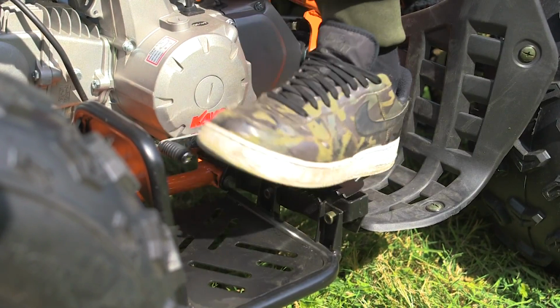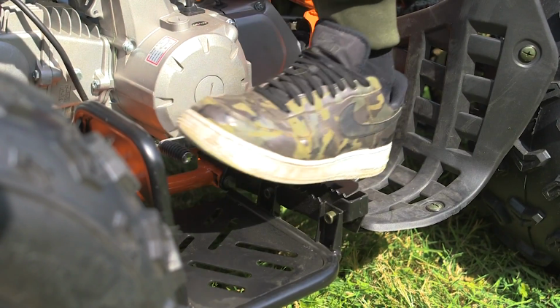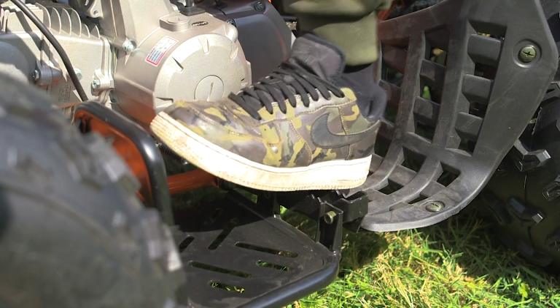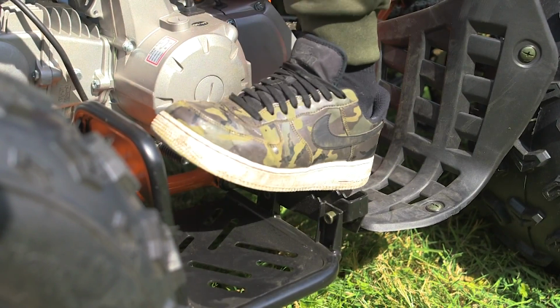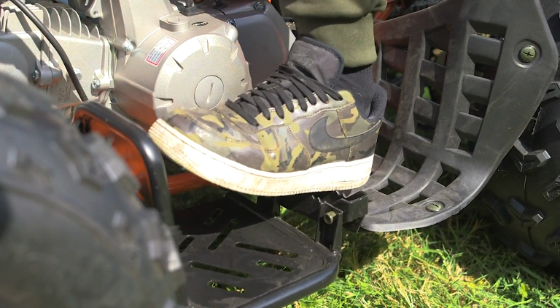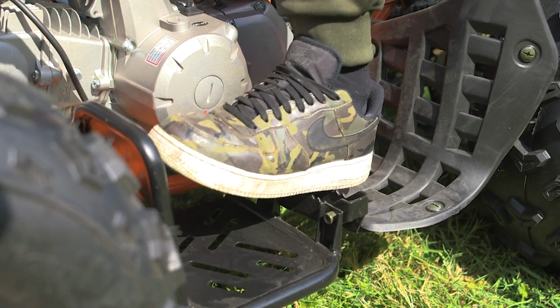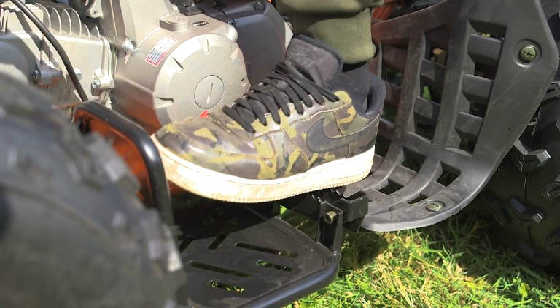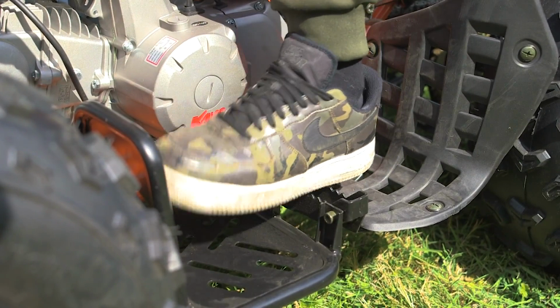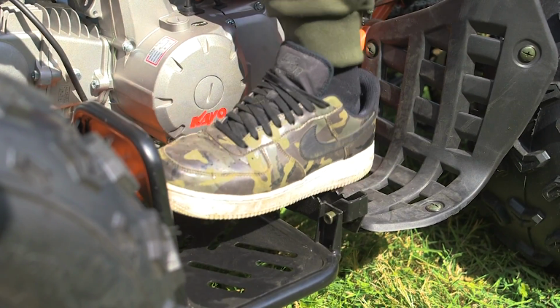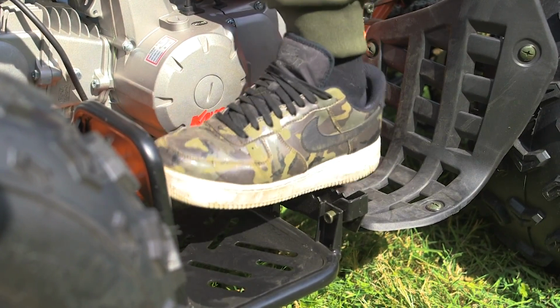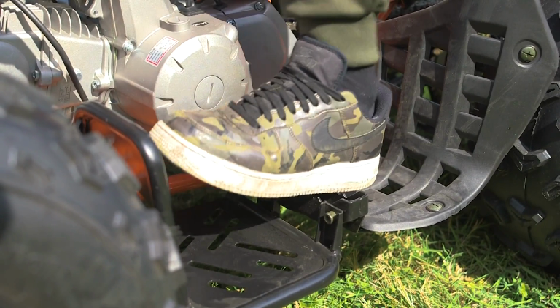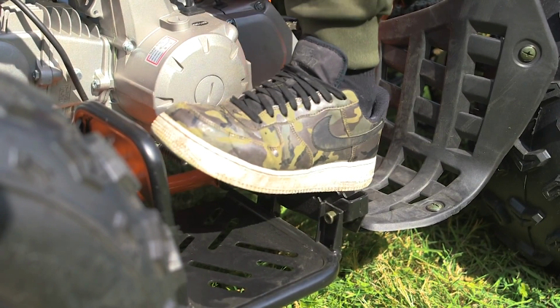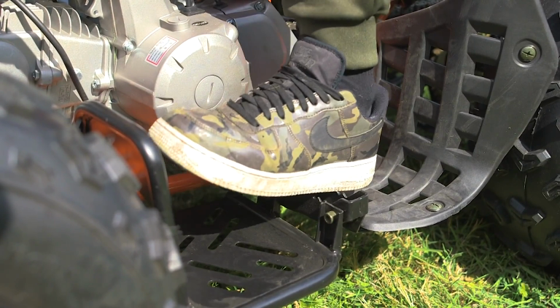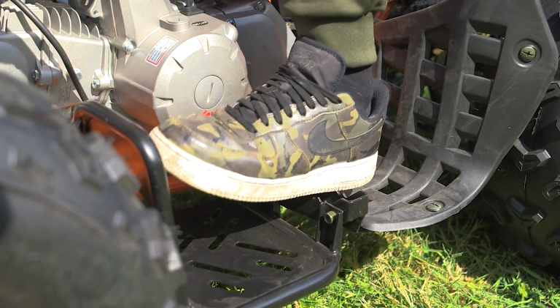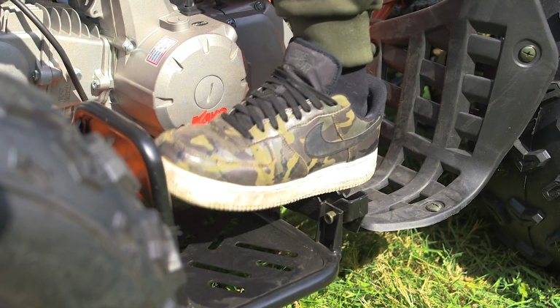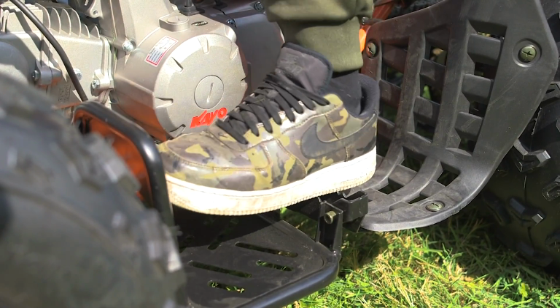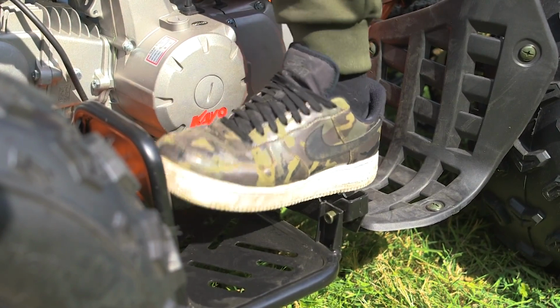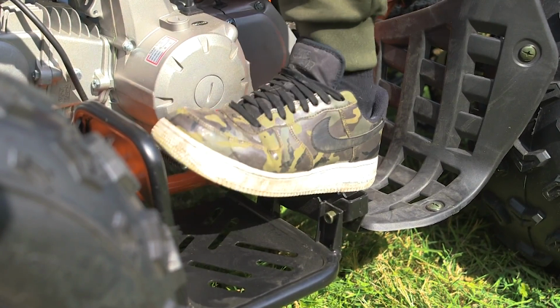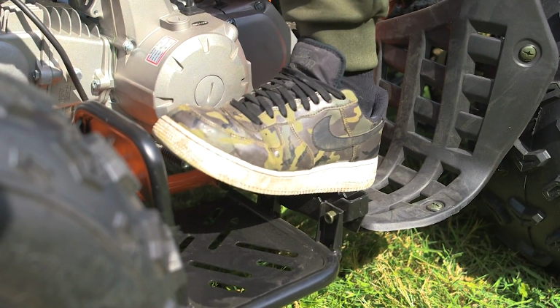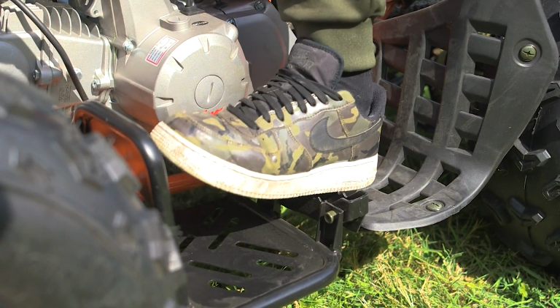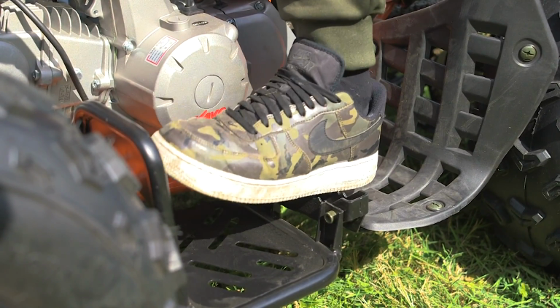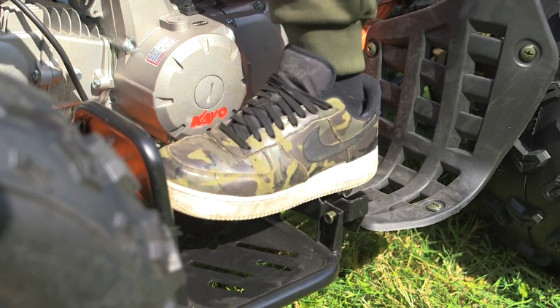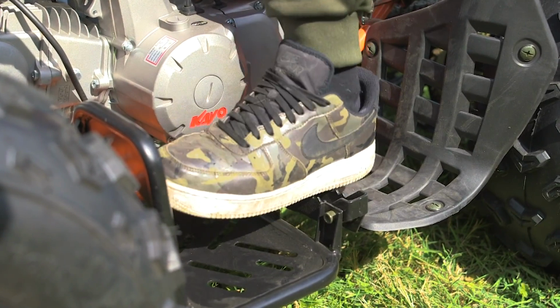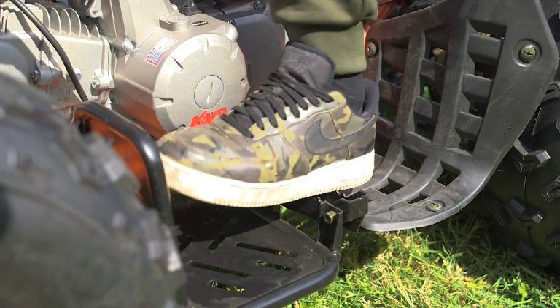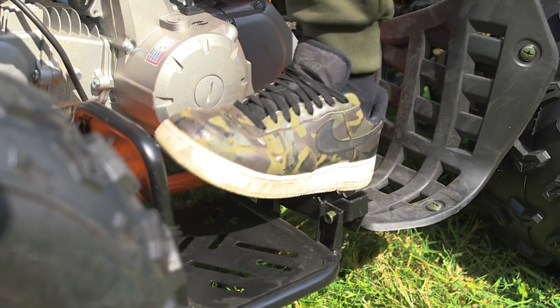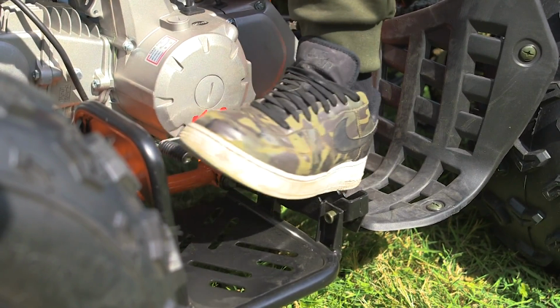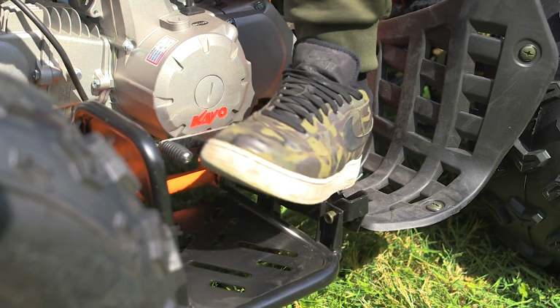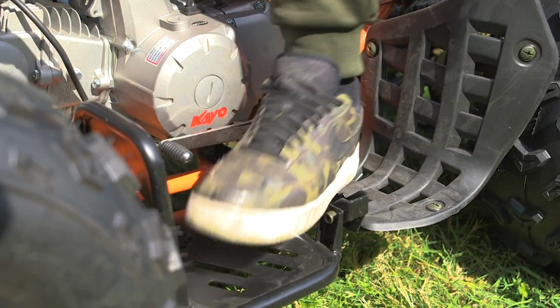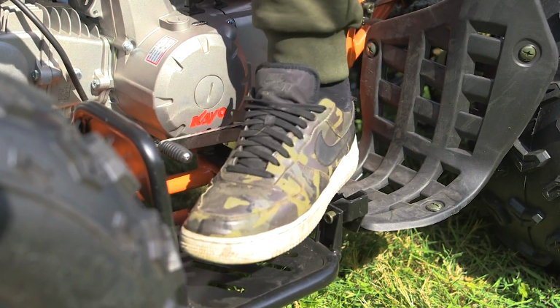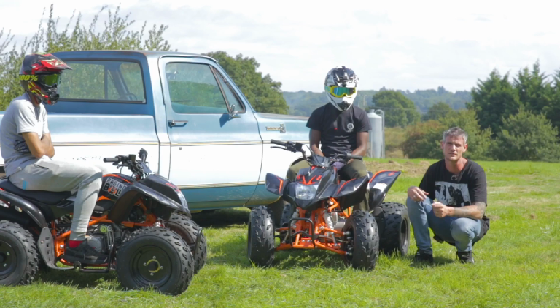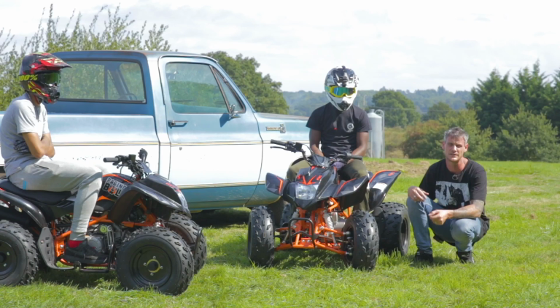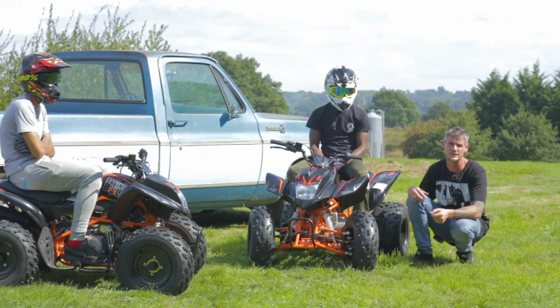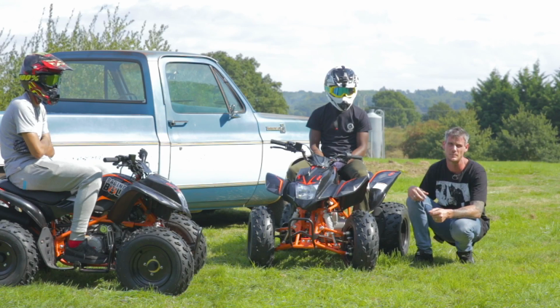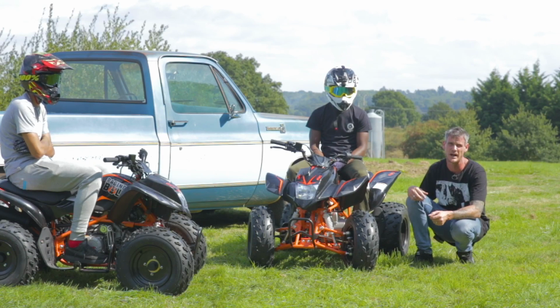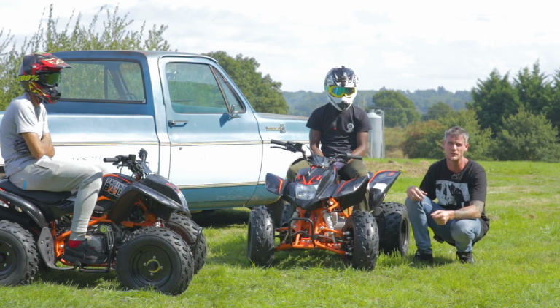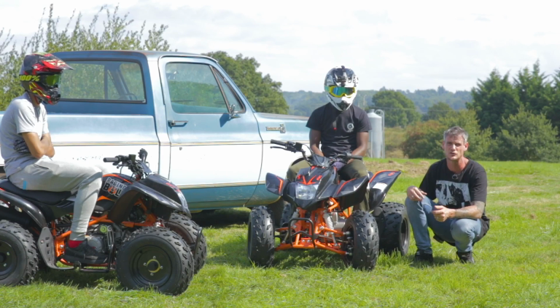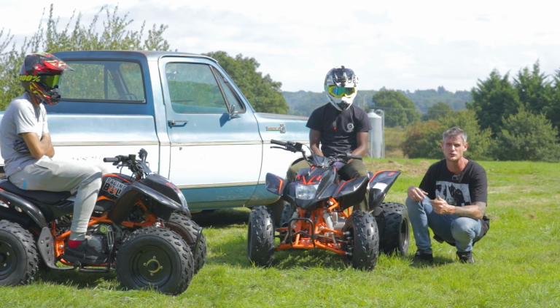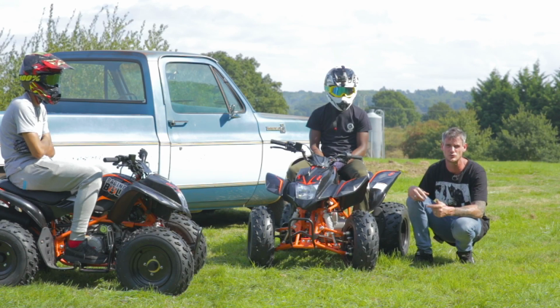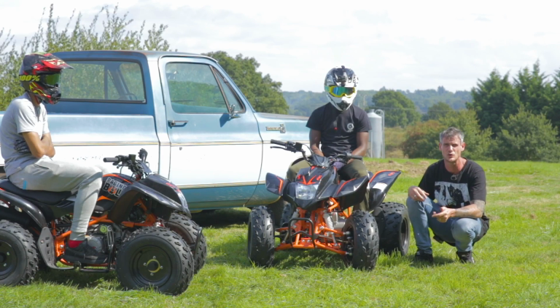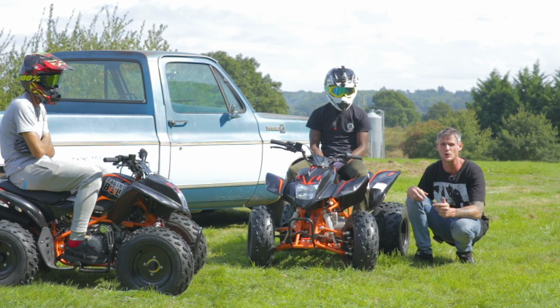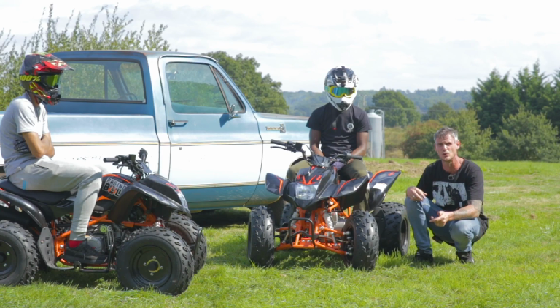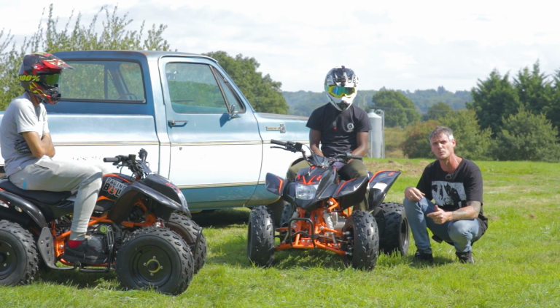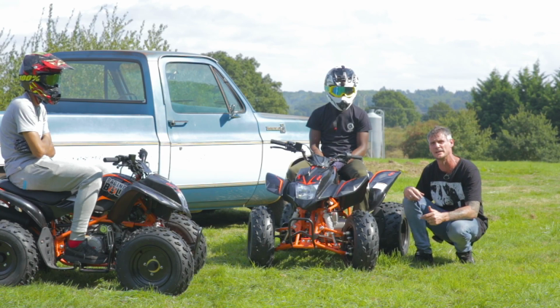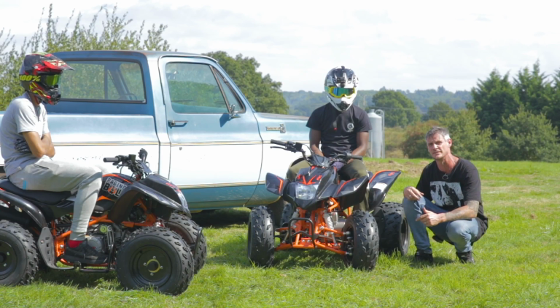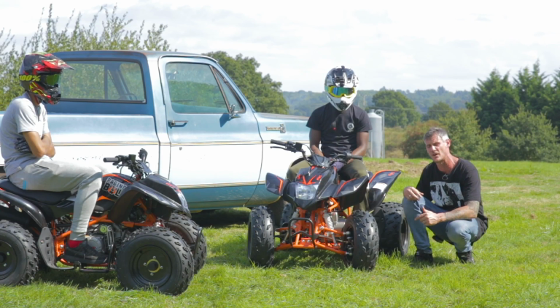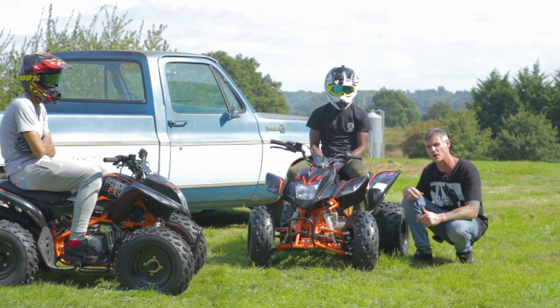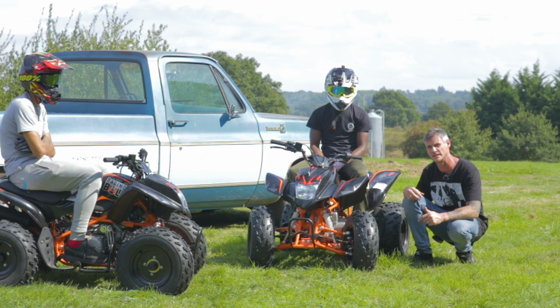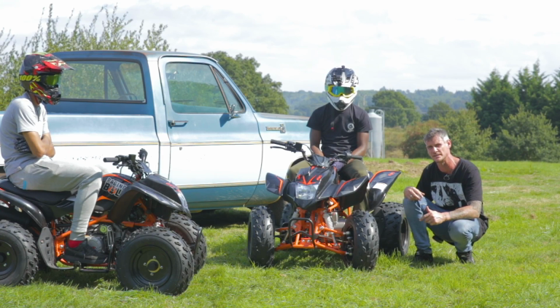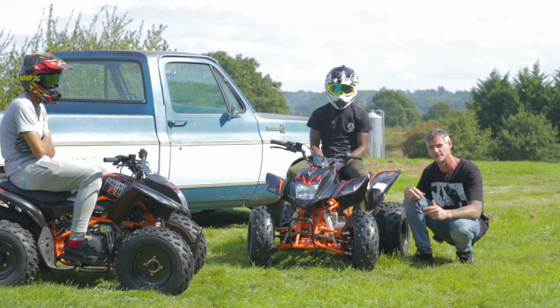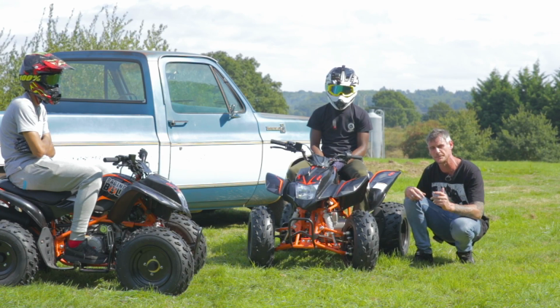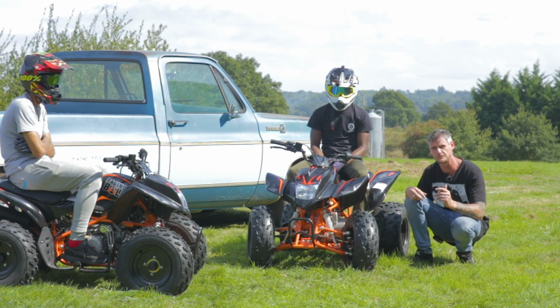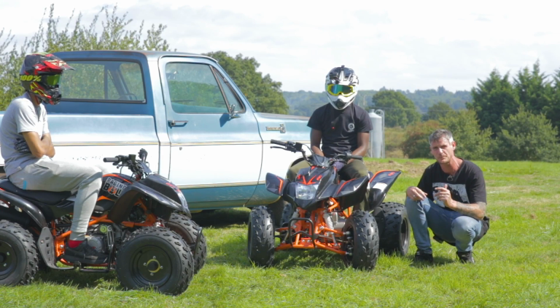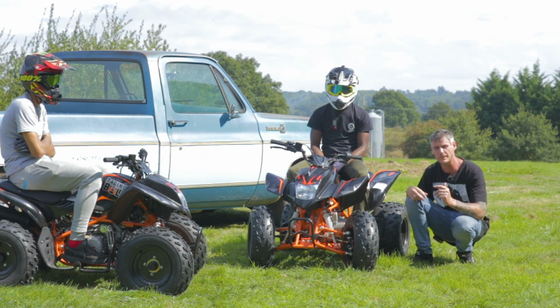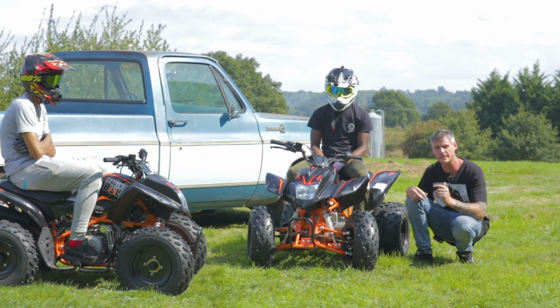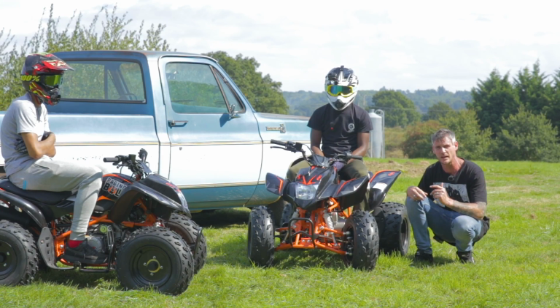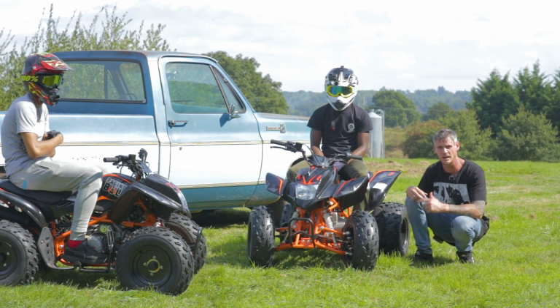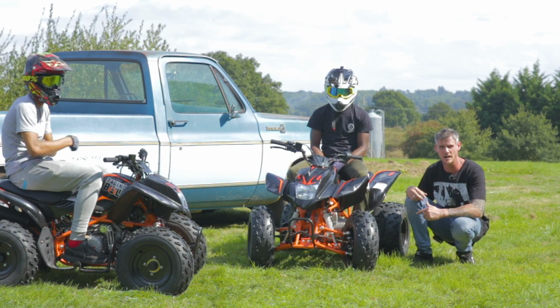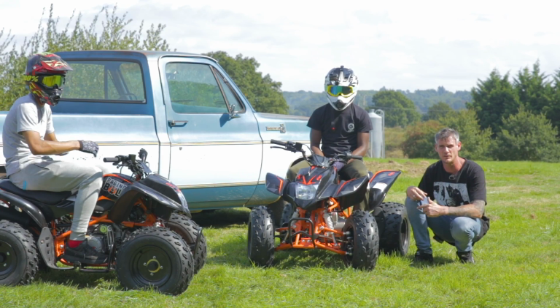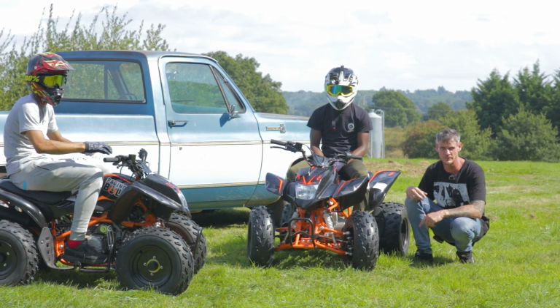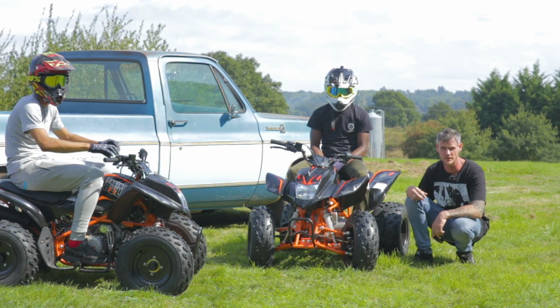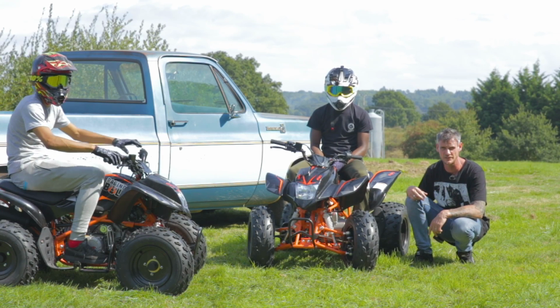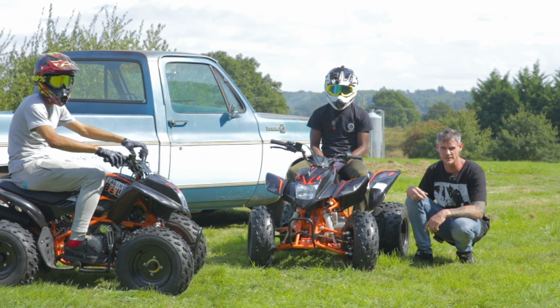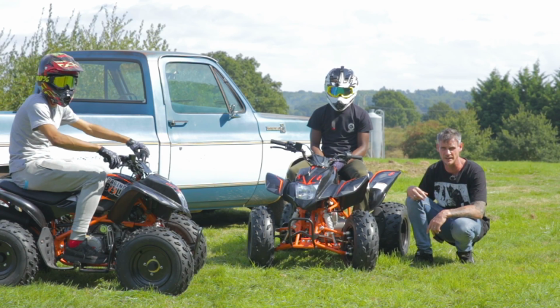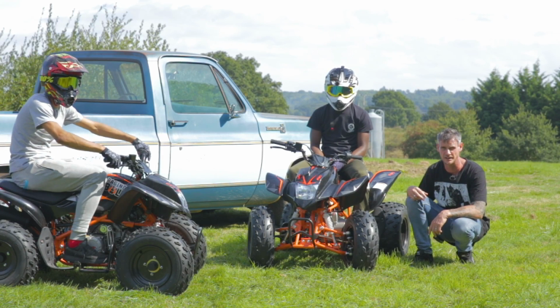On a quad bike of this sort of price range — £1,250 — you do not normally find a reverse gear.